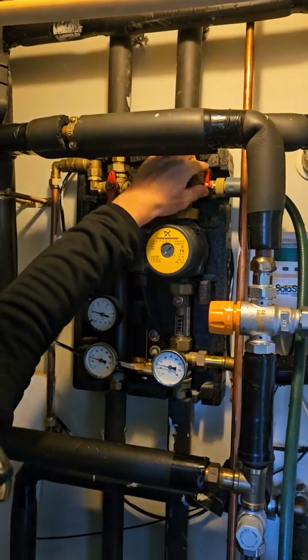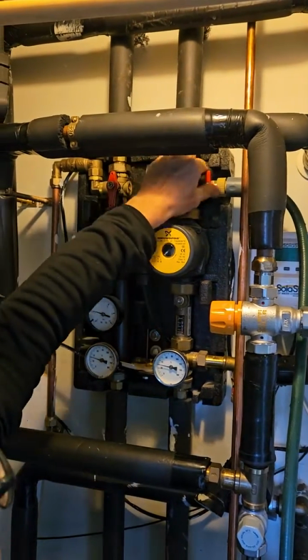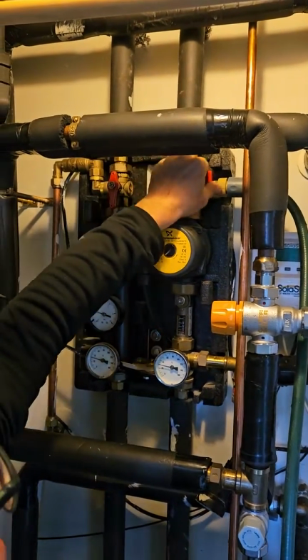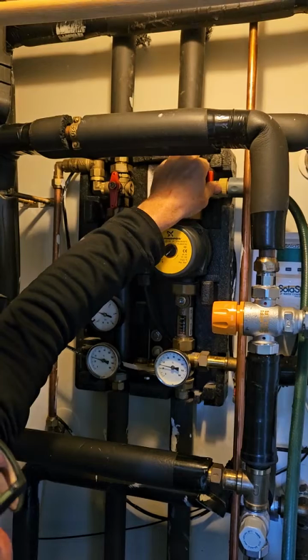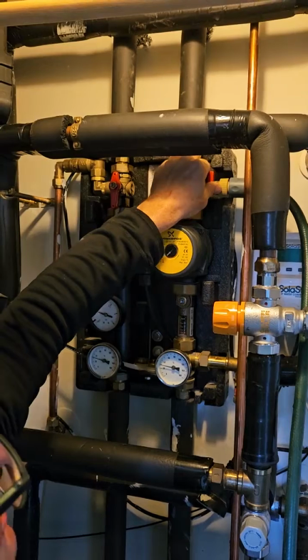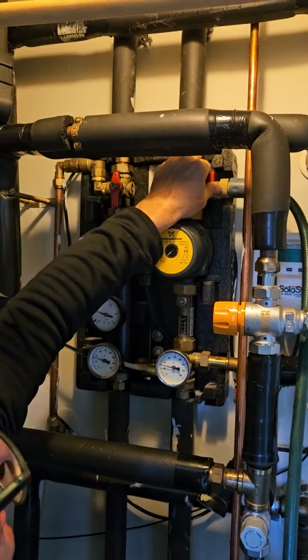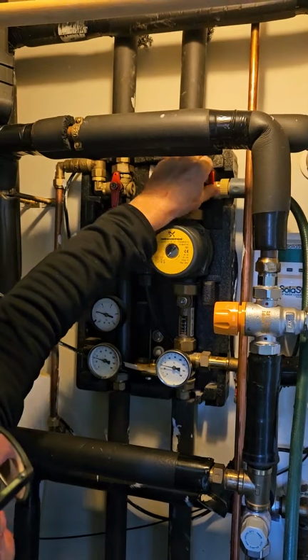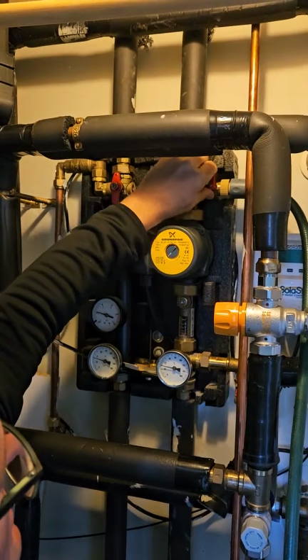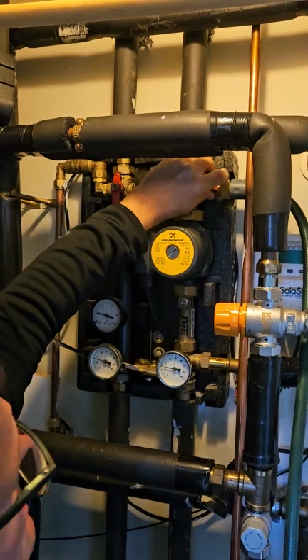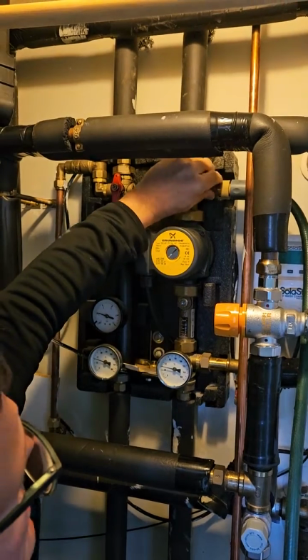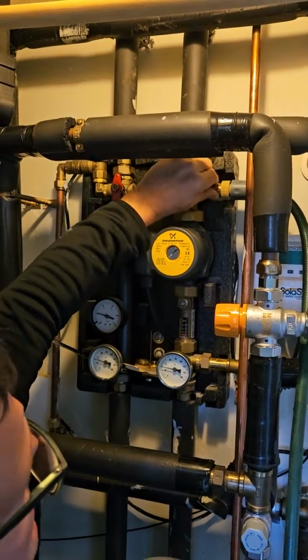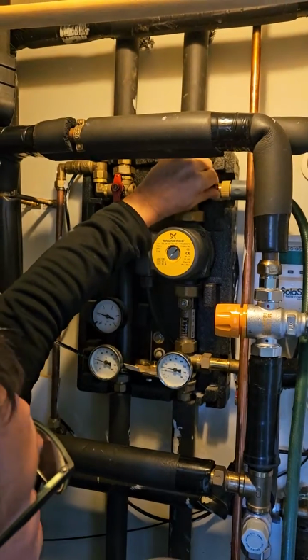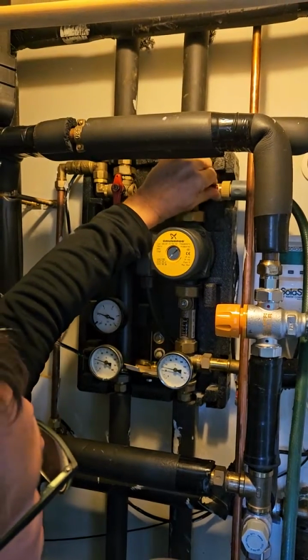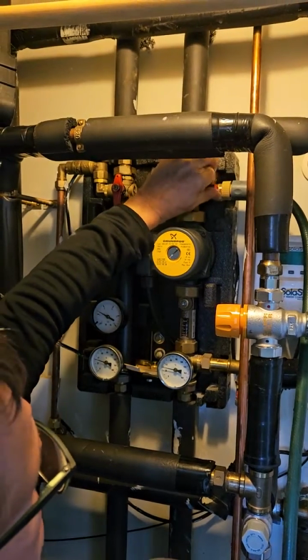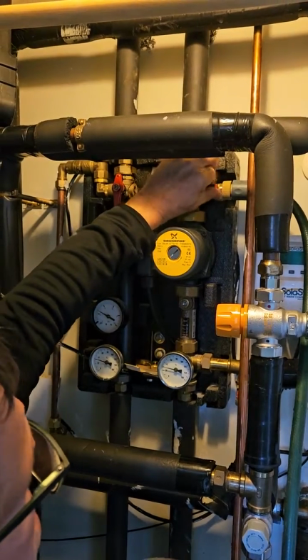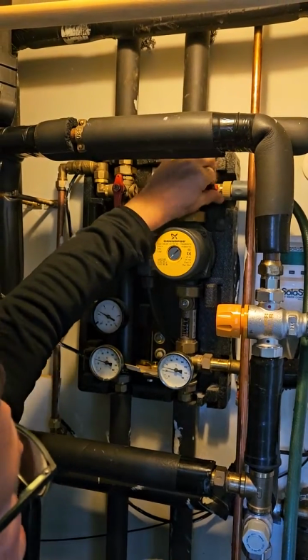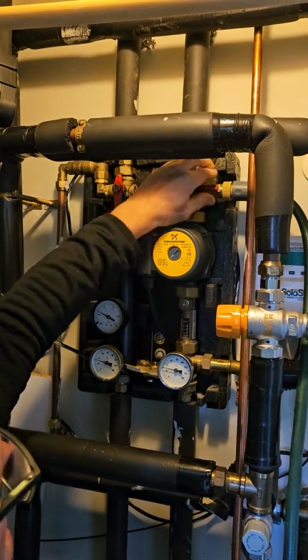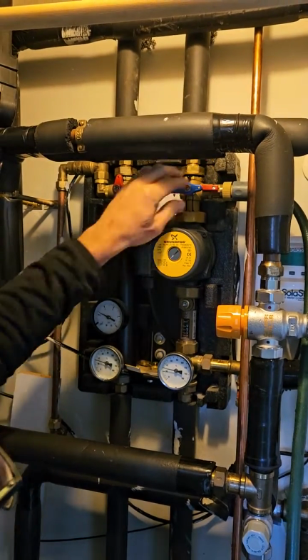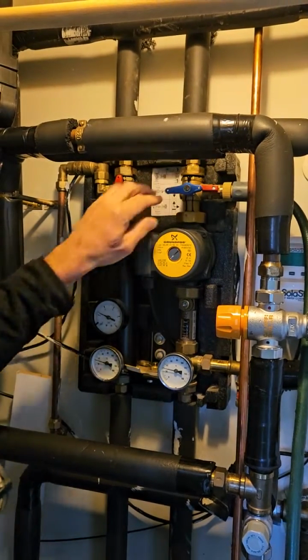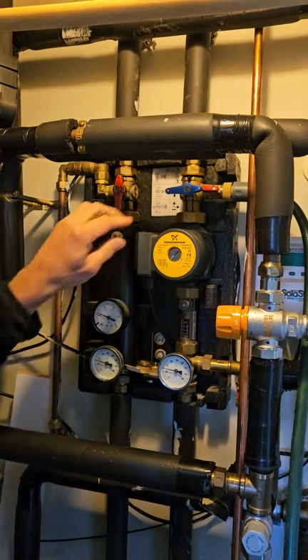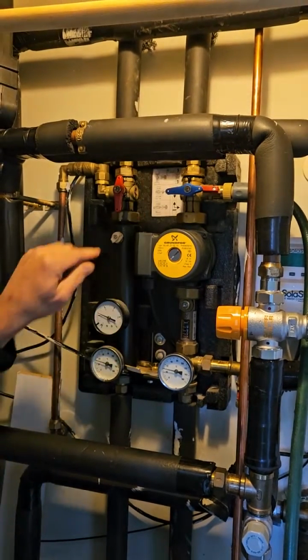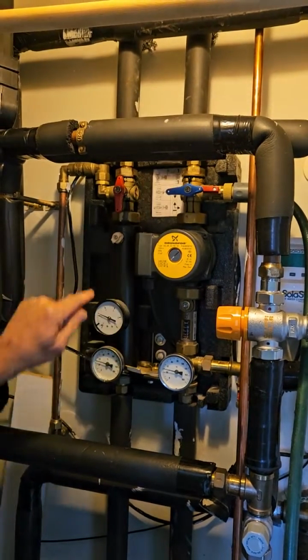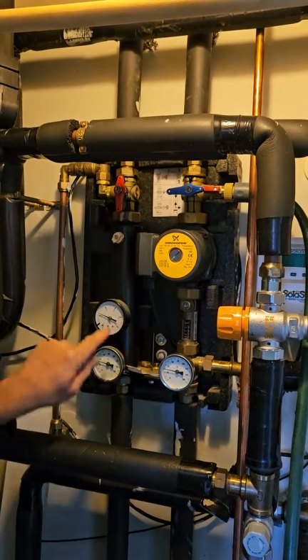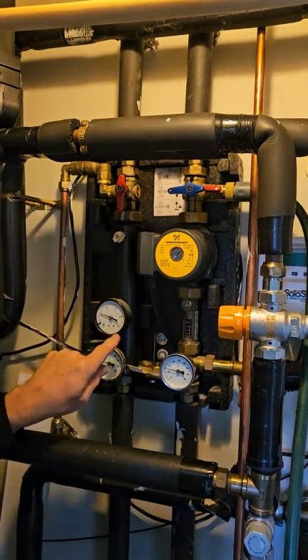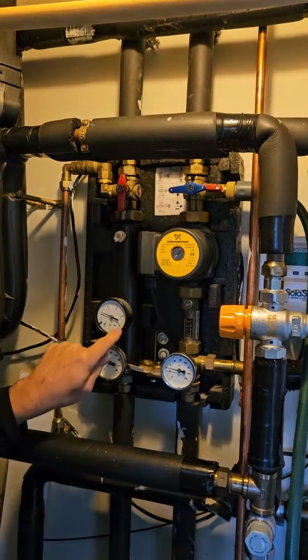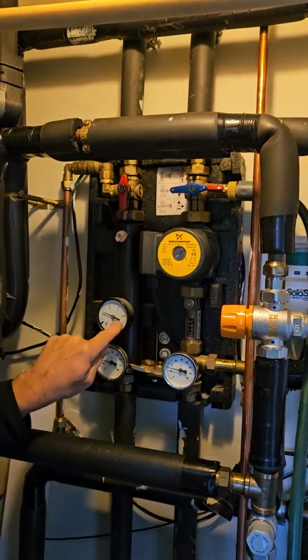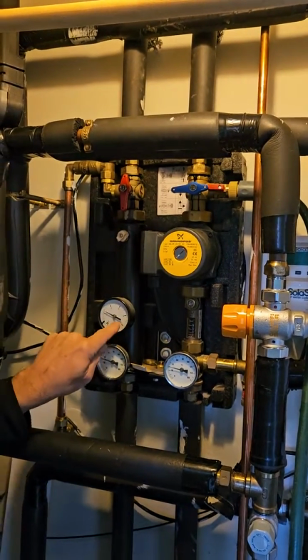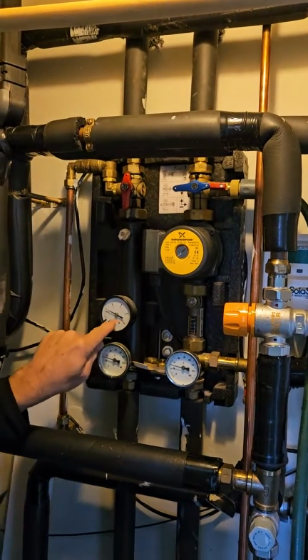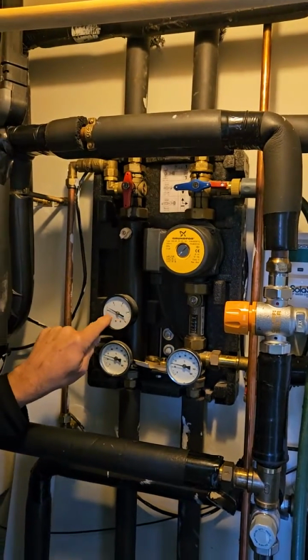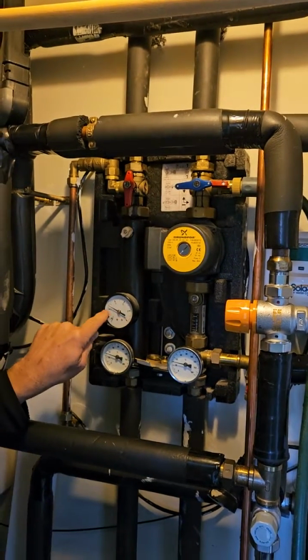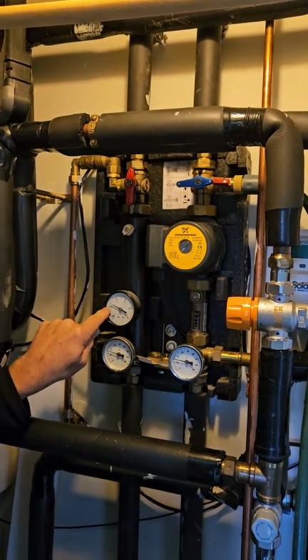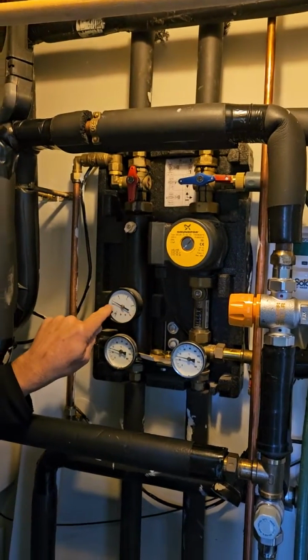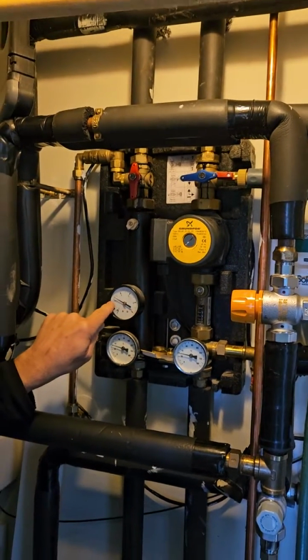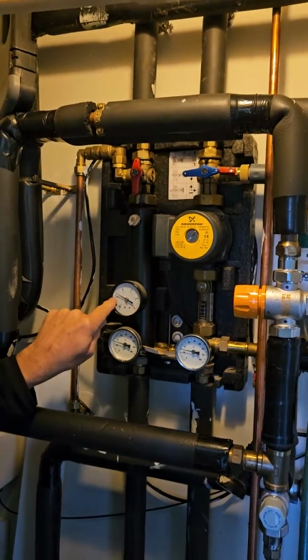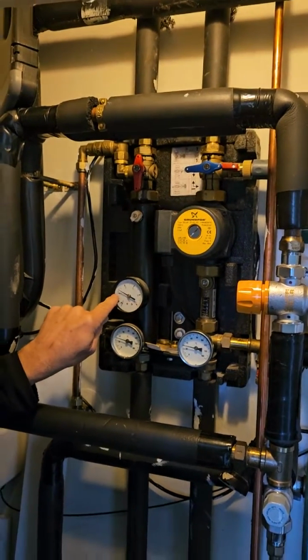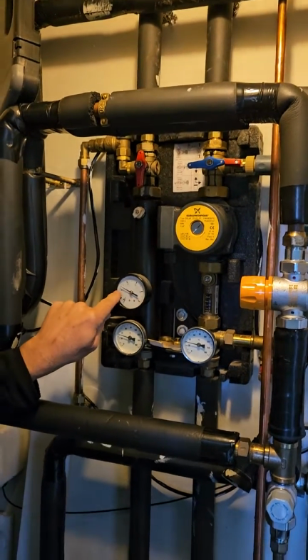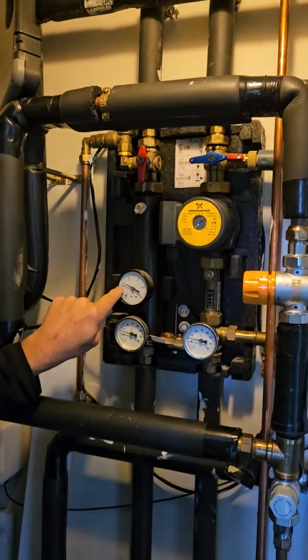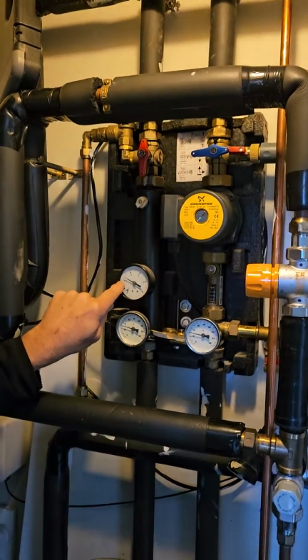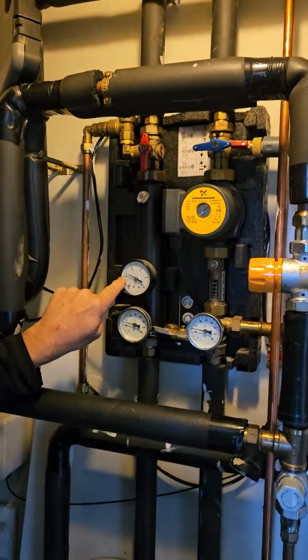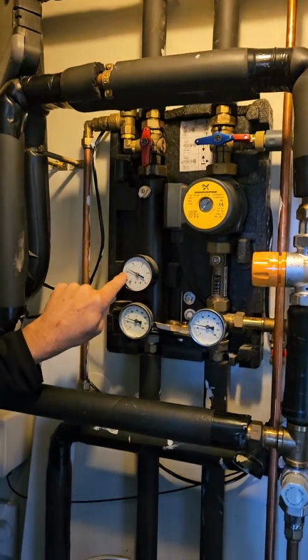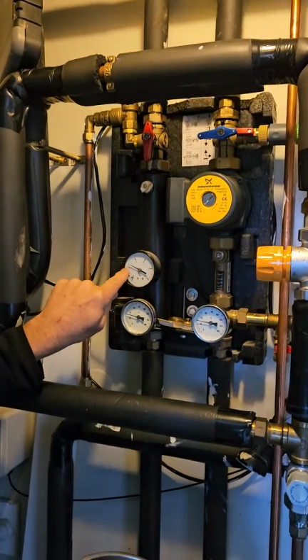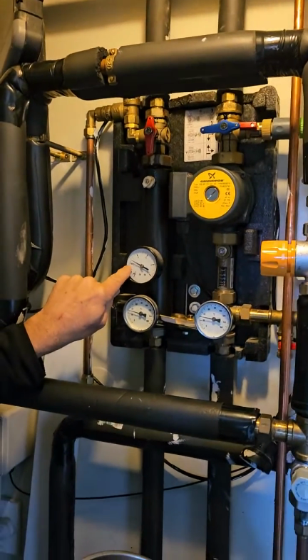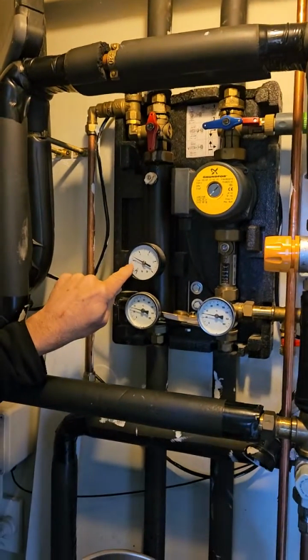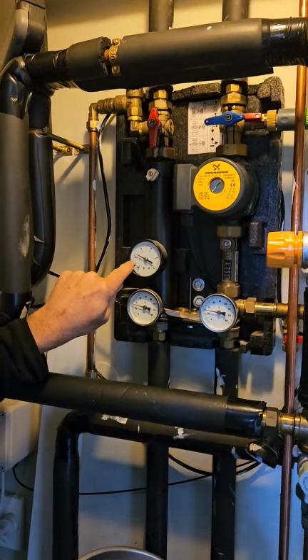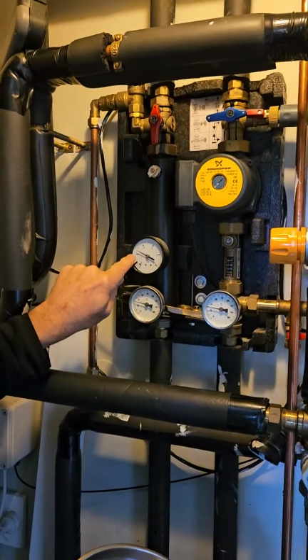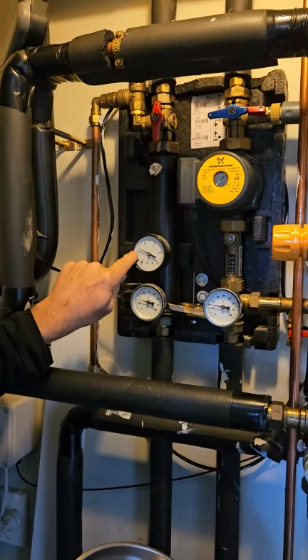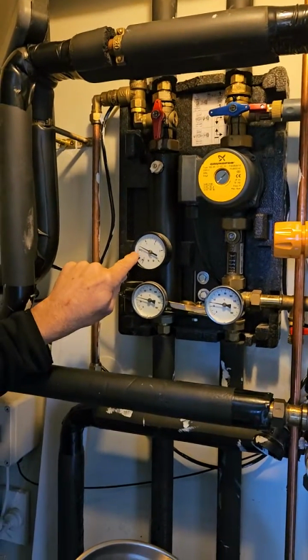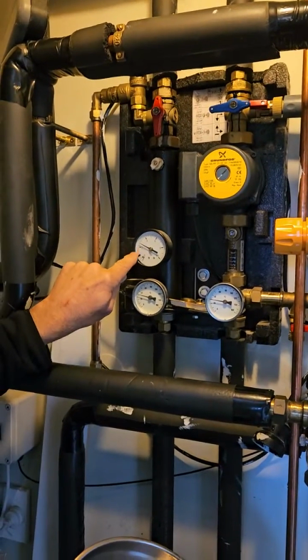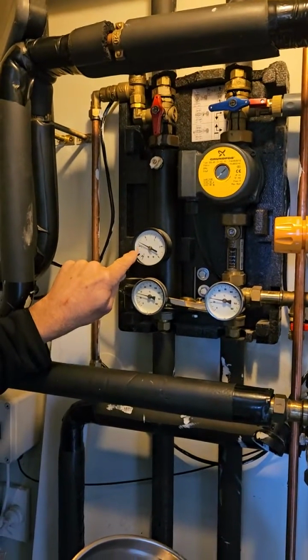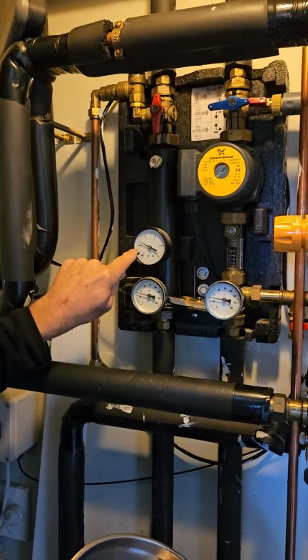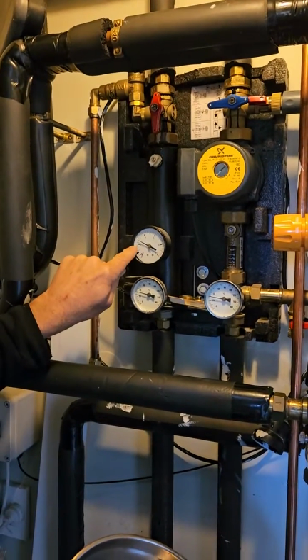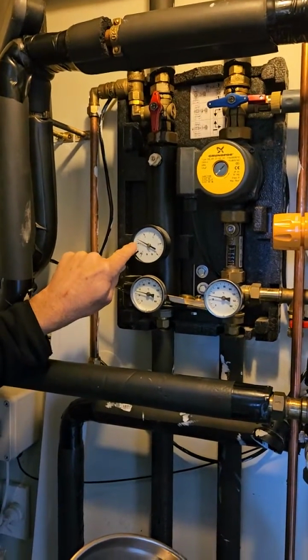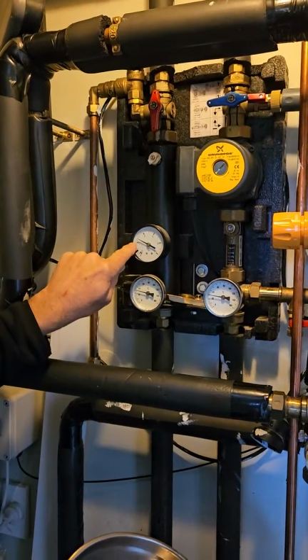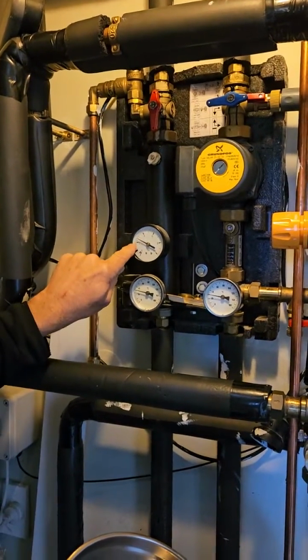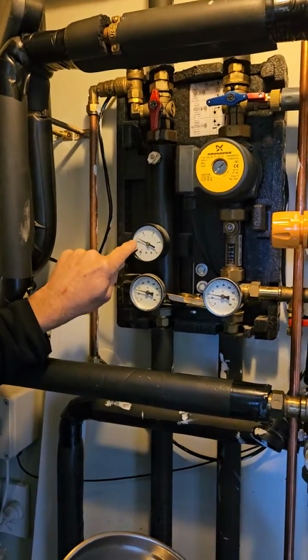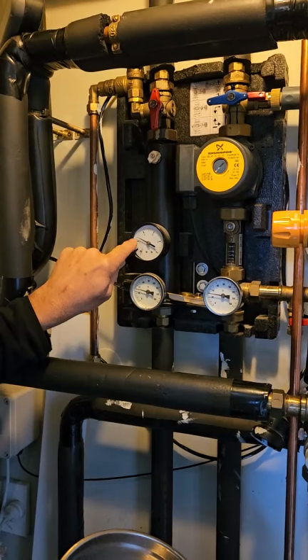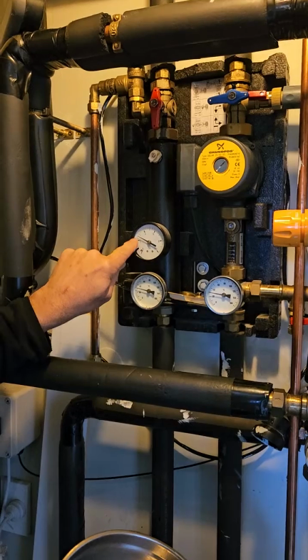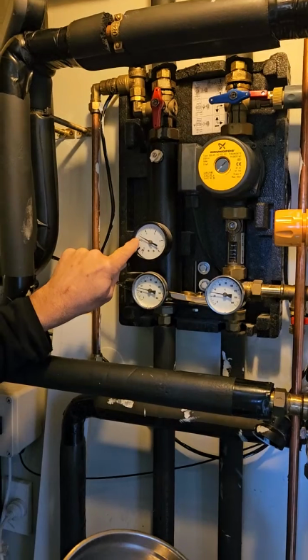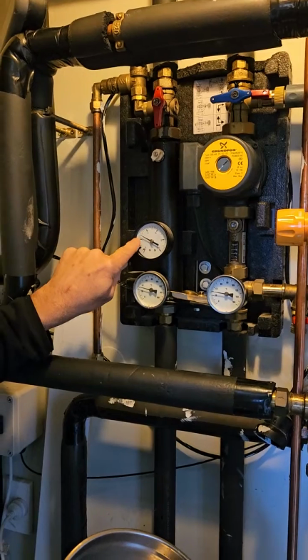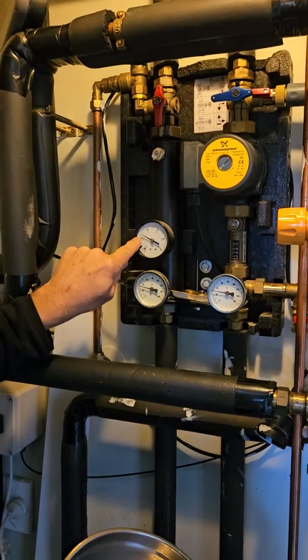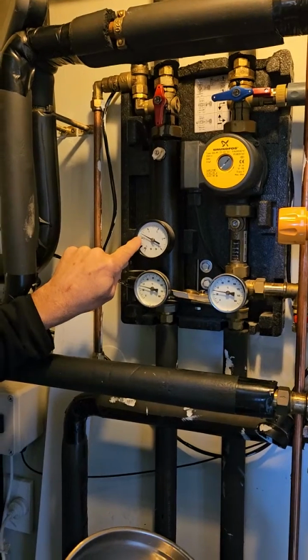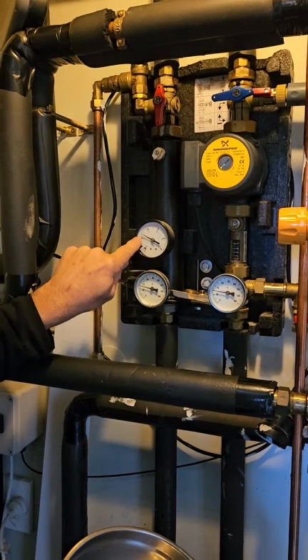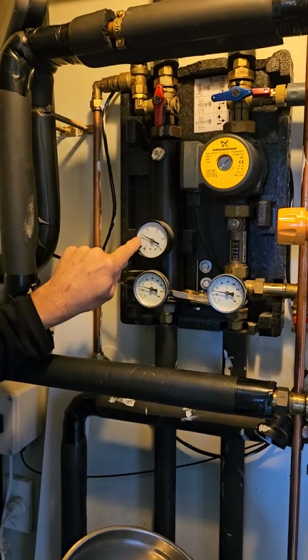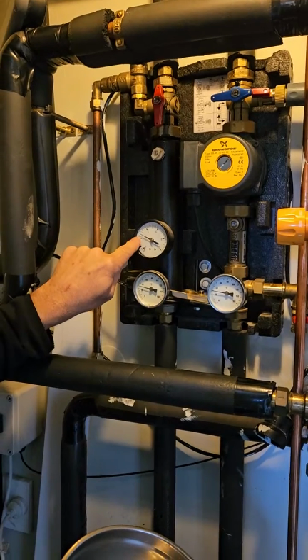Turn the hose on and you'll see the fluid starts to come up. You want to bring it up to about two, two and a half bar.